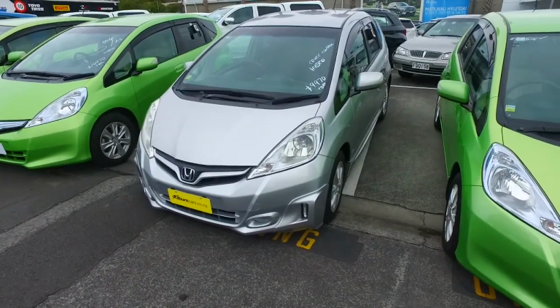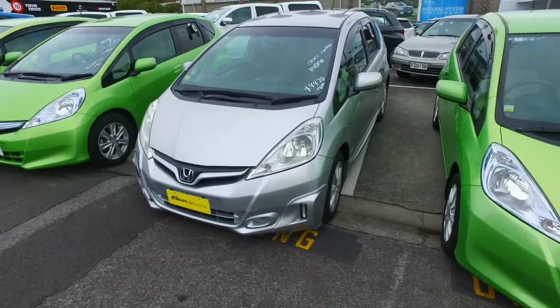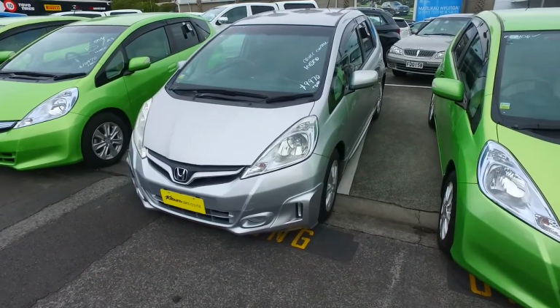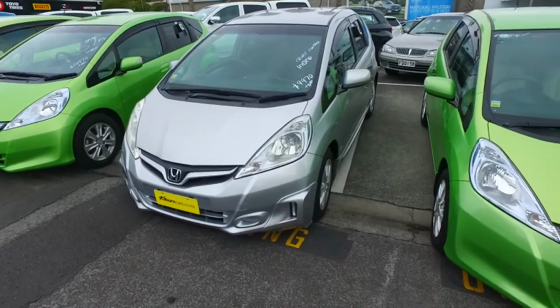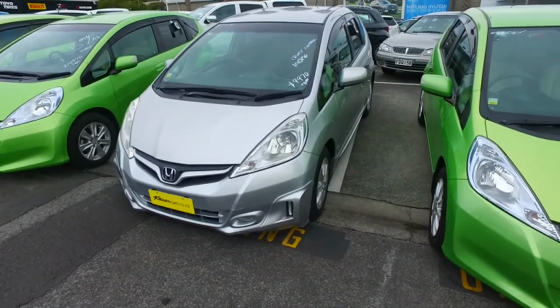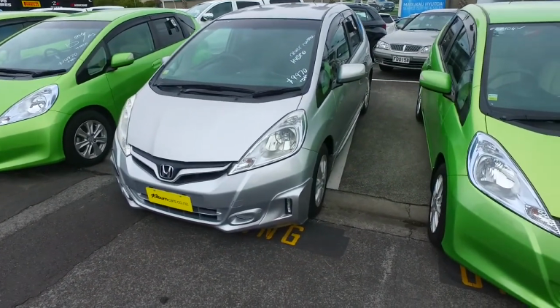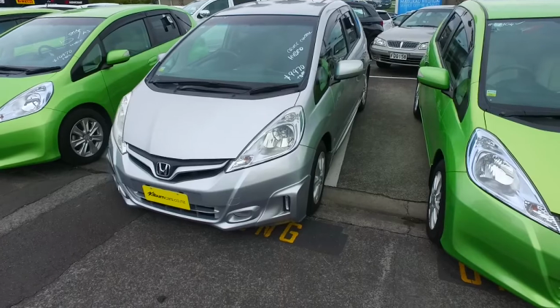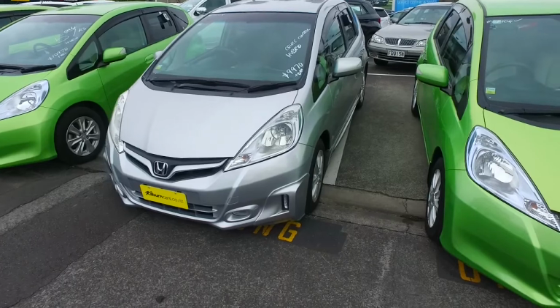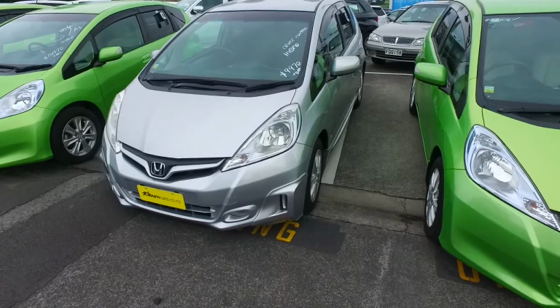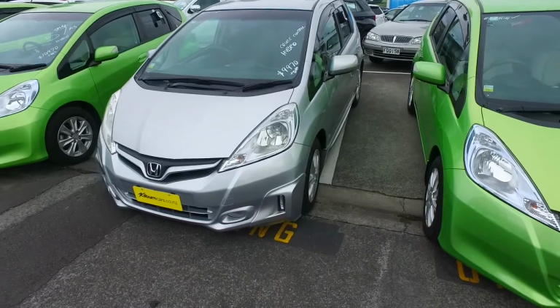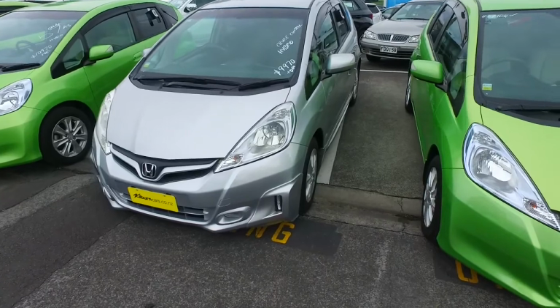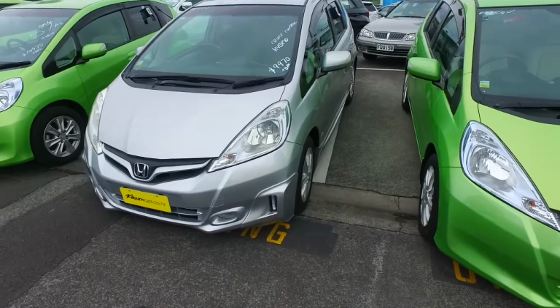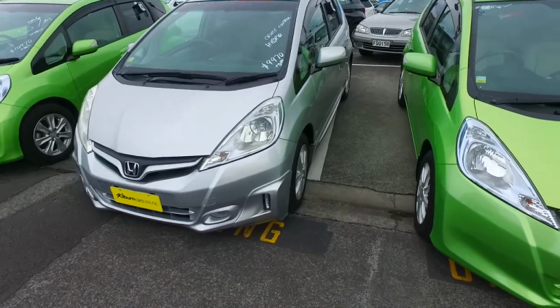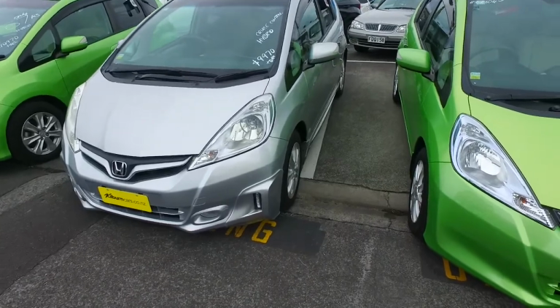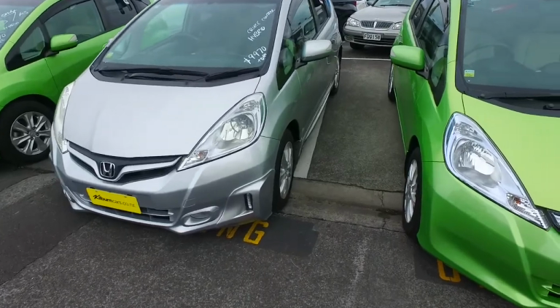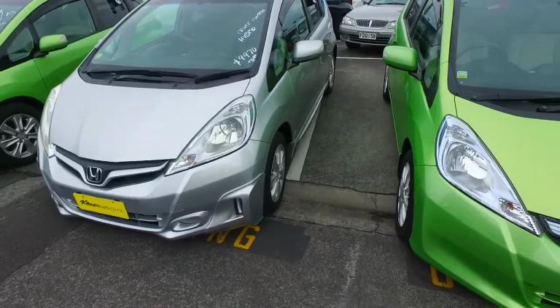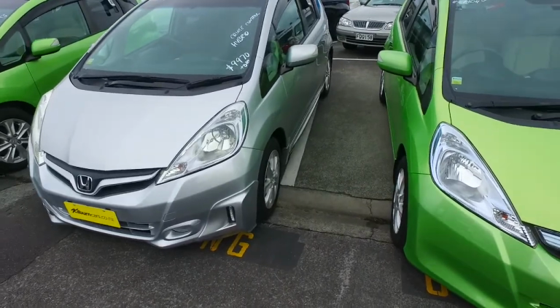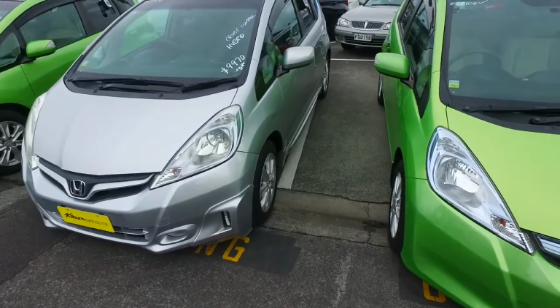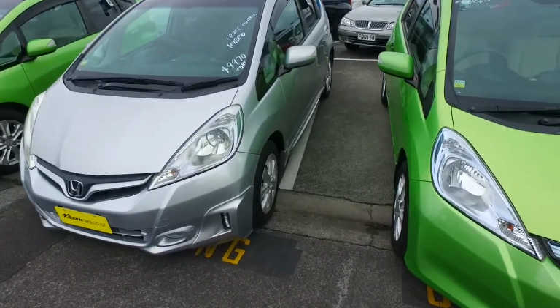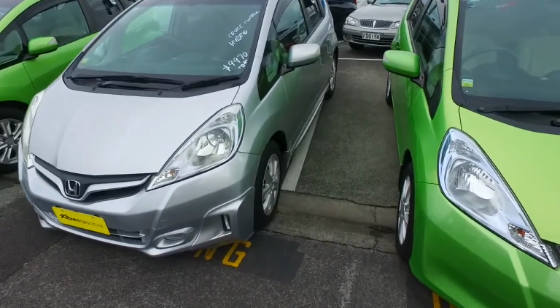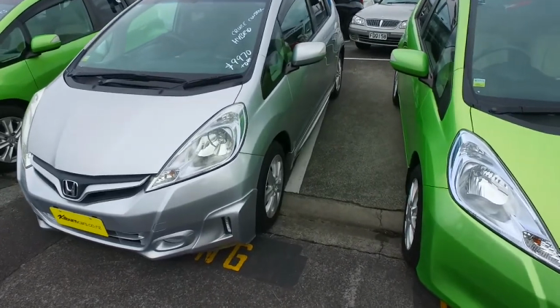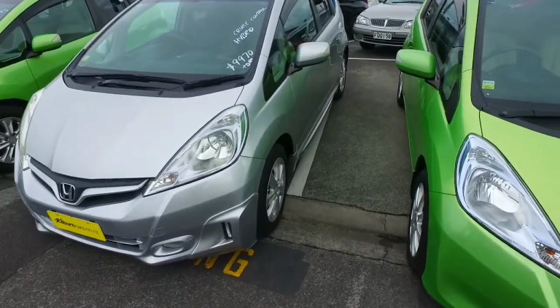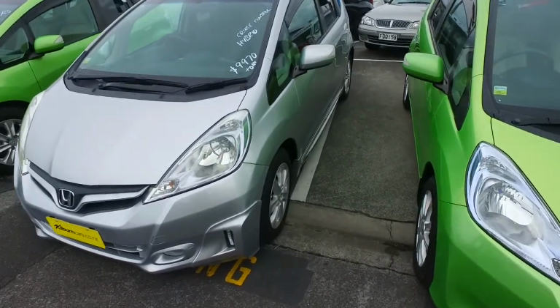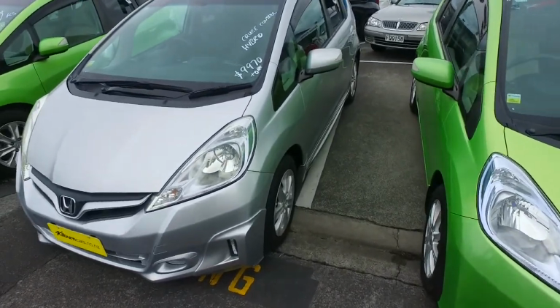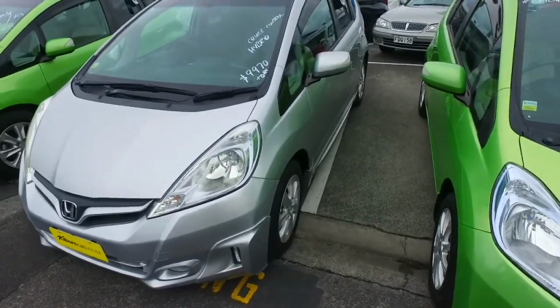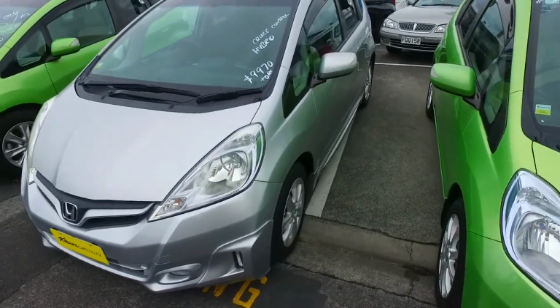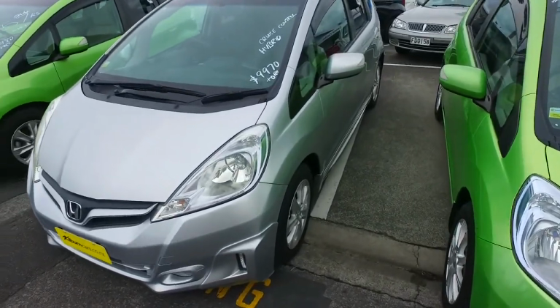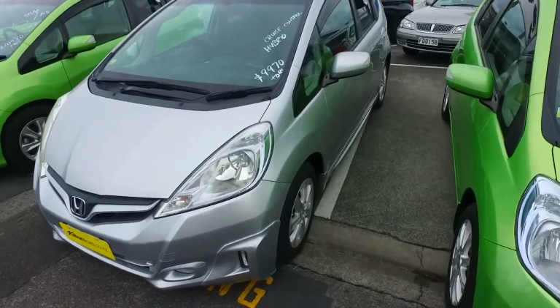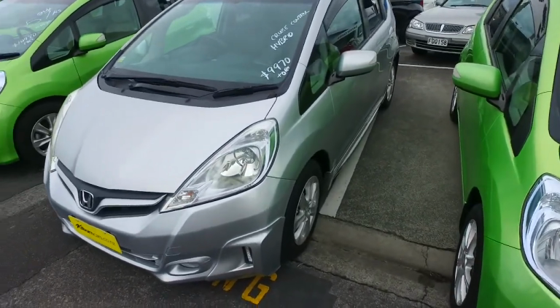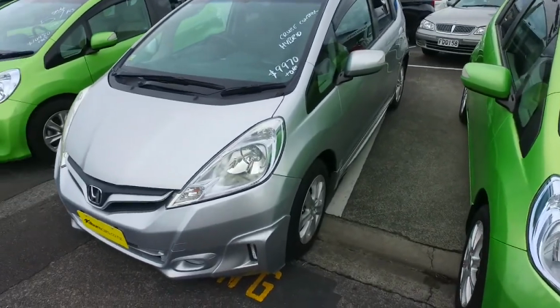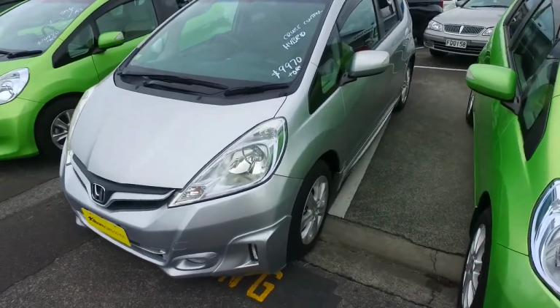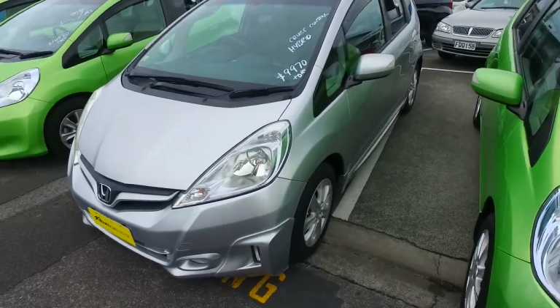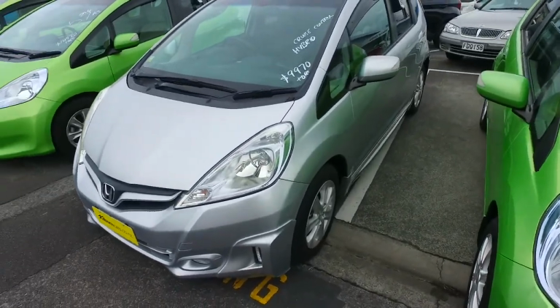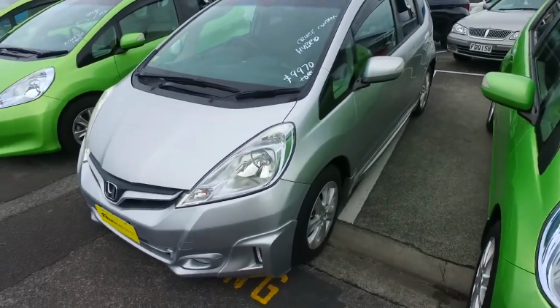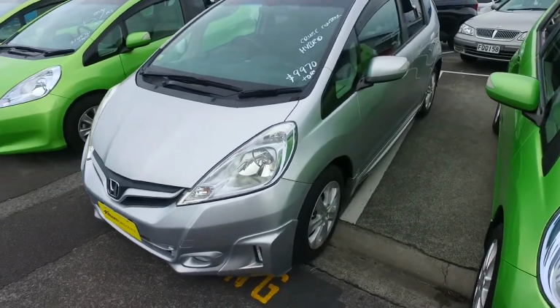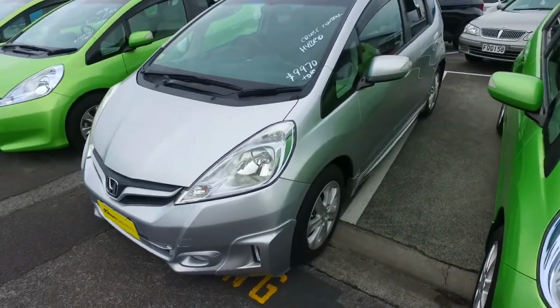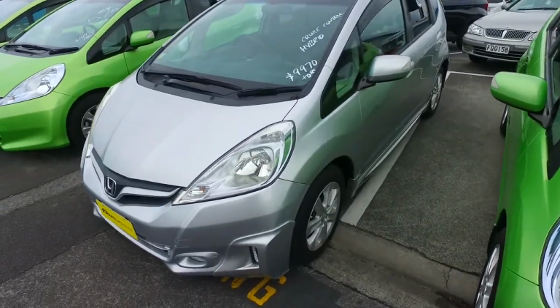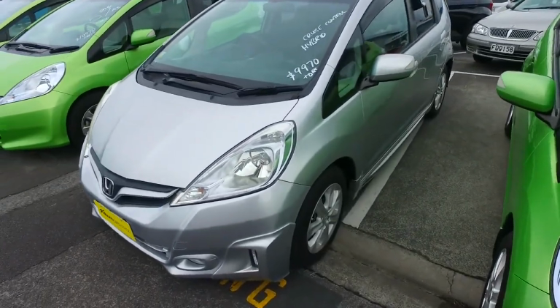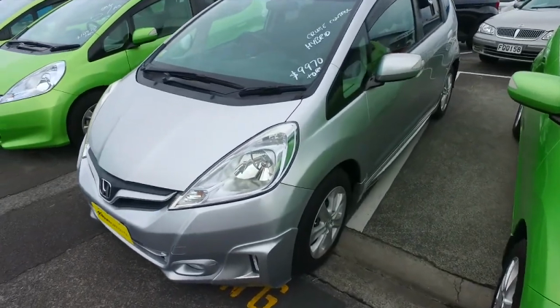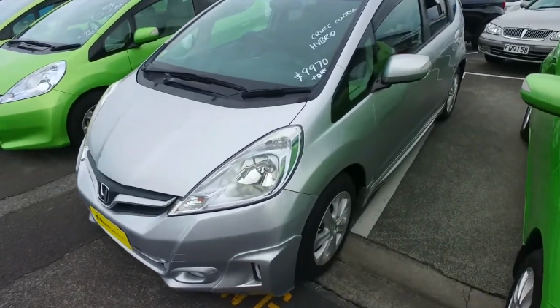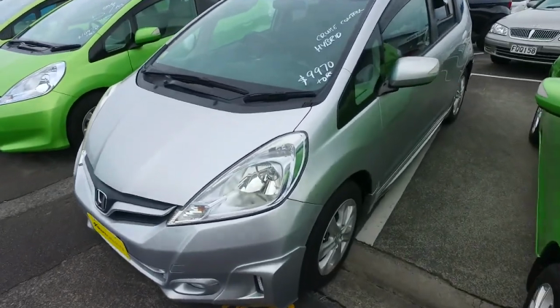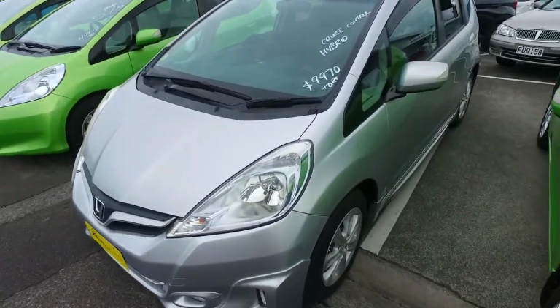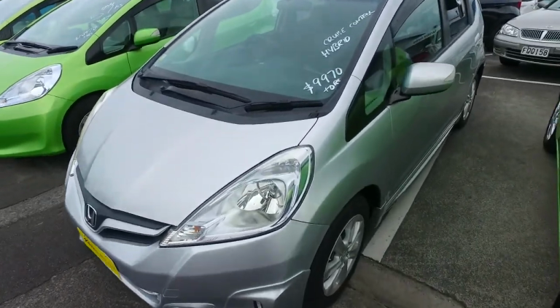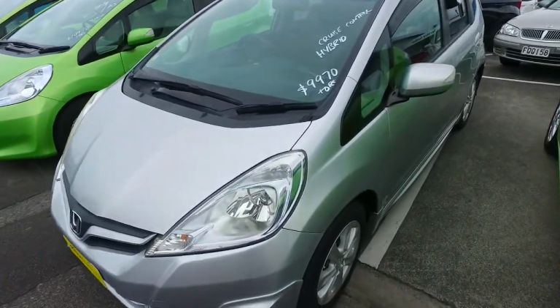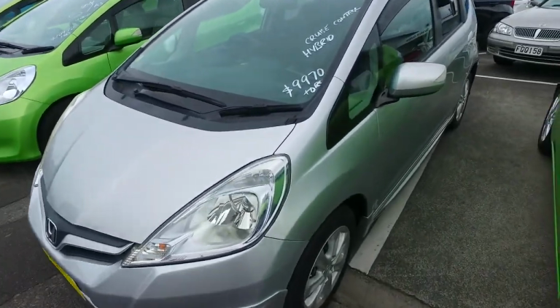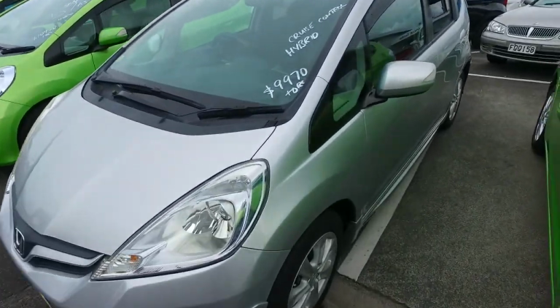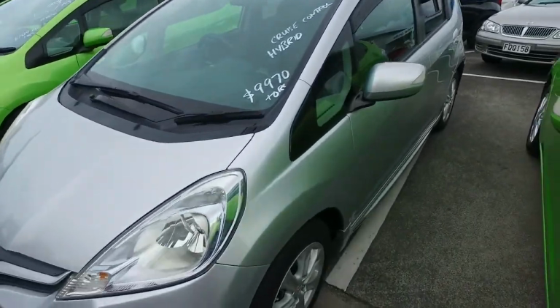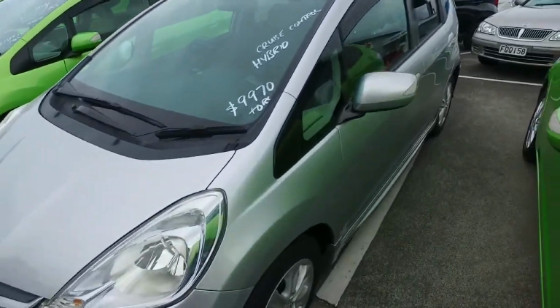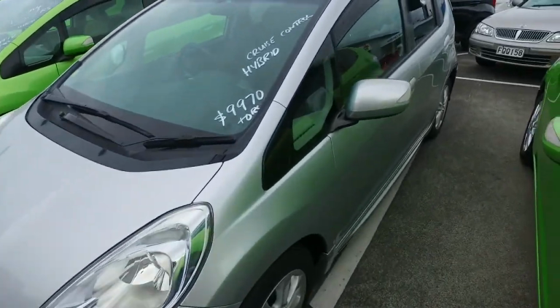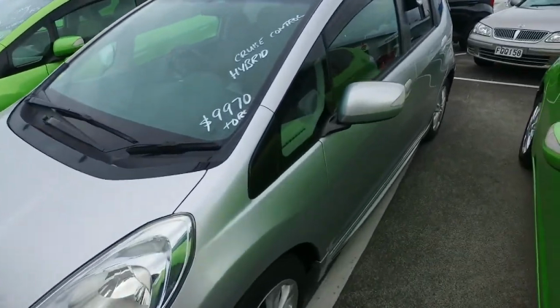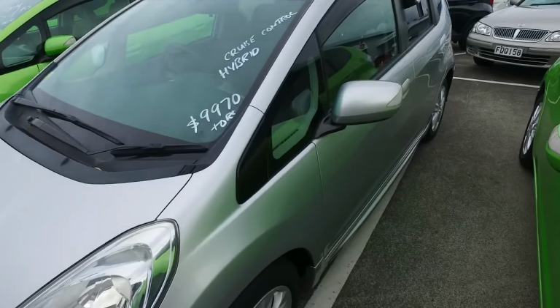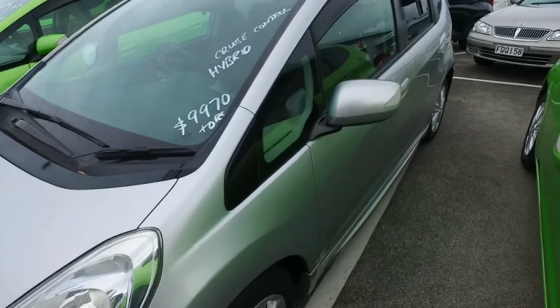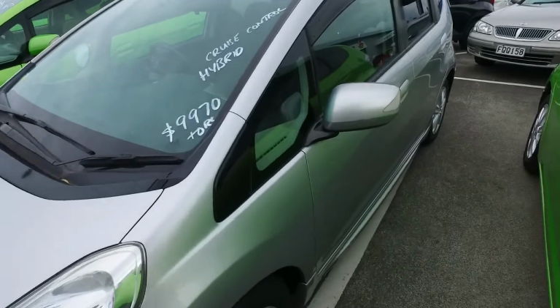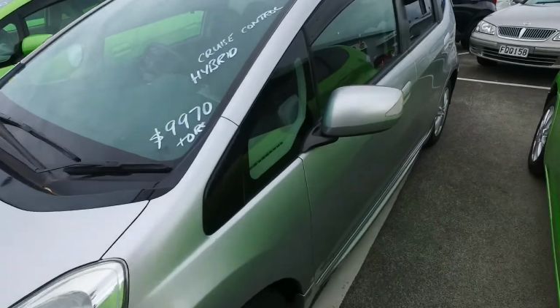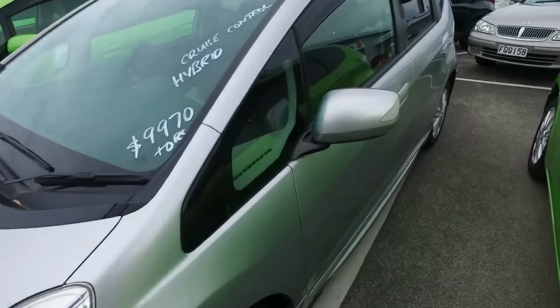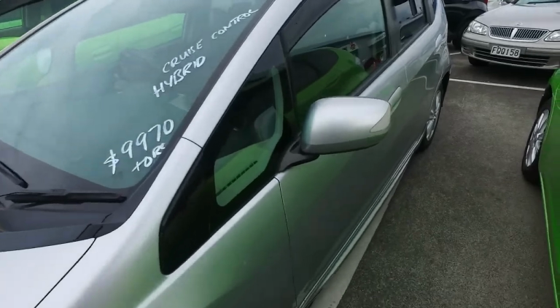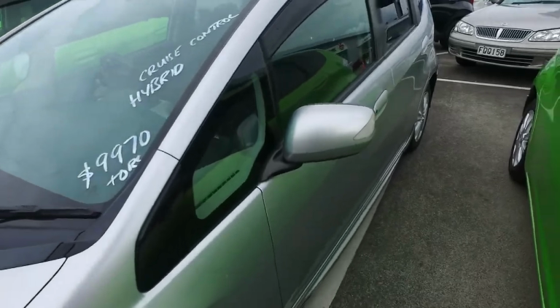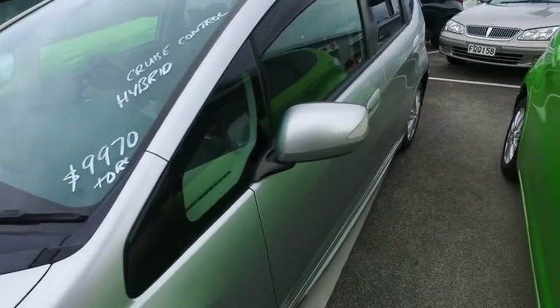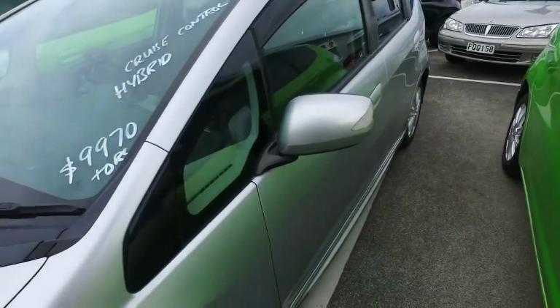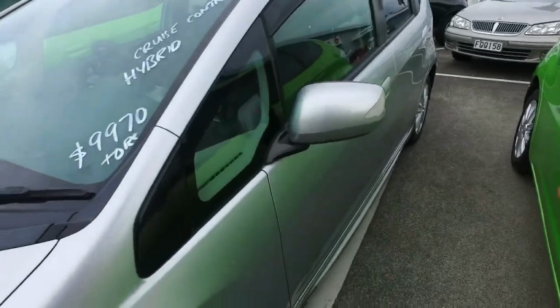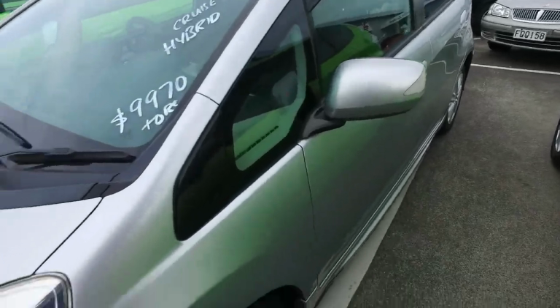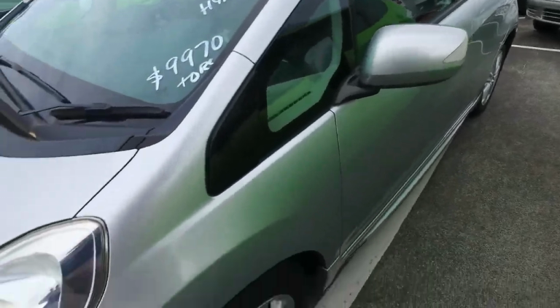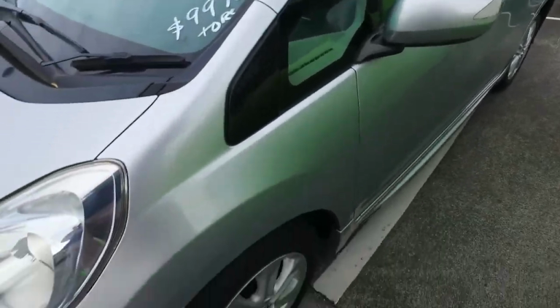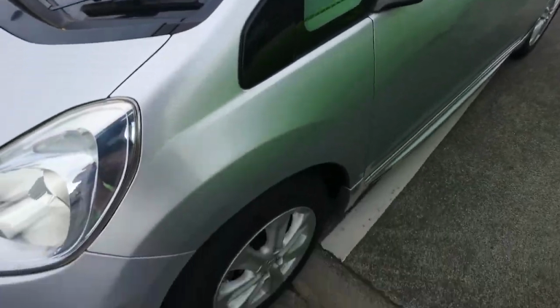Now $9,970 plus on-road costs. This is a hybrid version, so cheaper in gas and more powerful than its non-hybrid counterpart. There's a higher spec too.